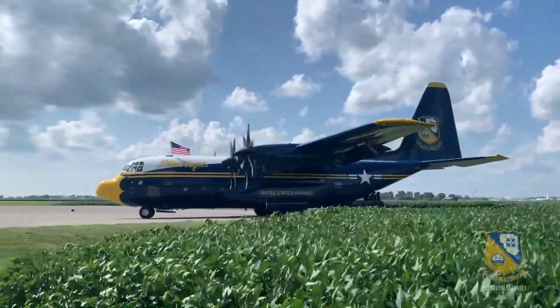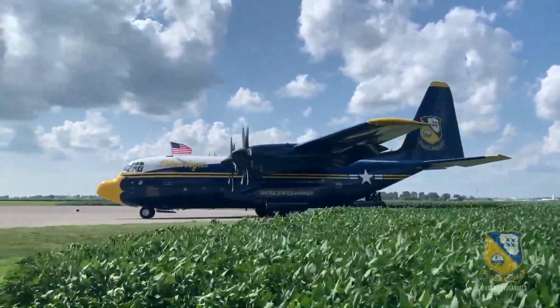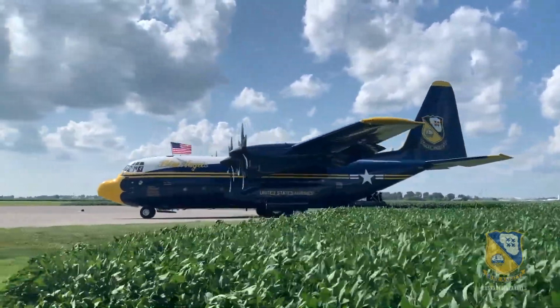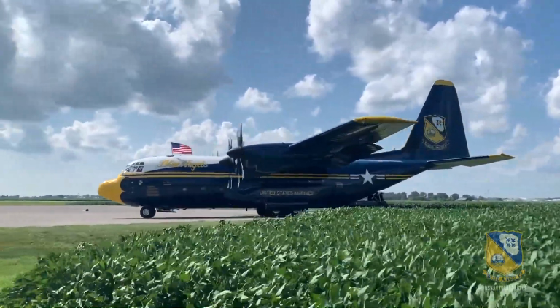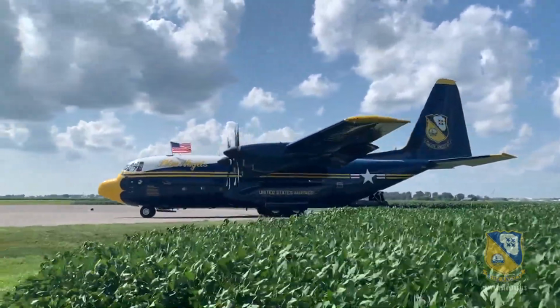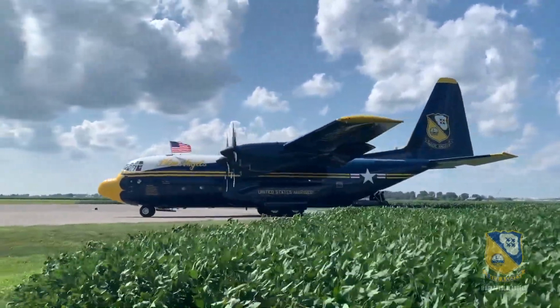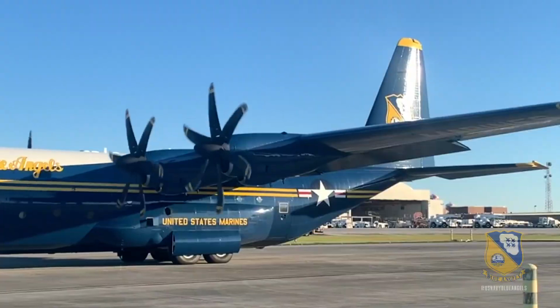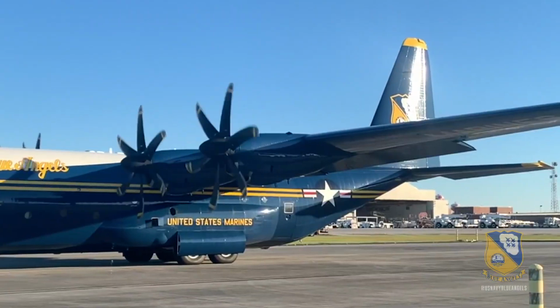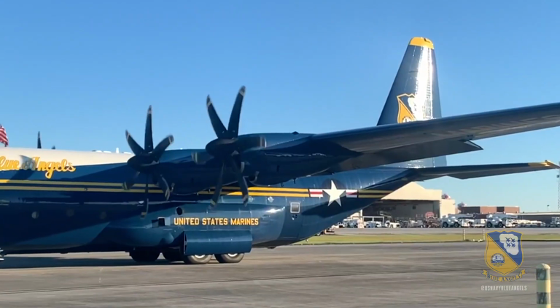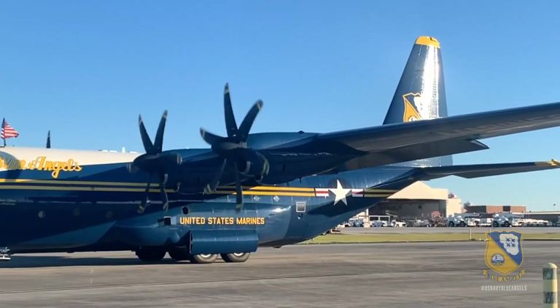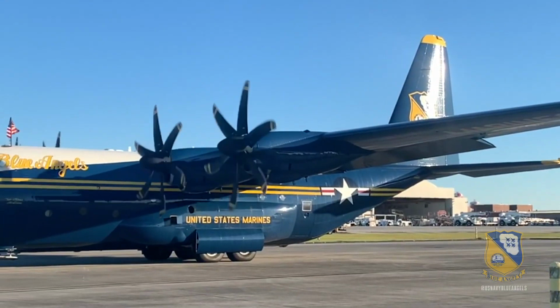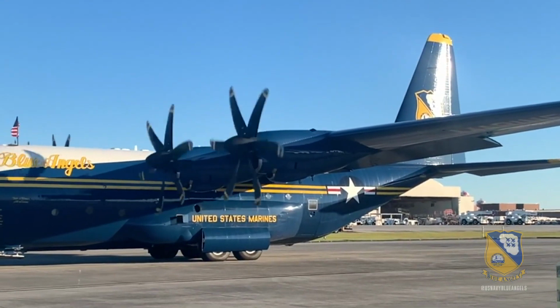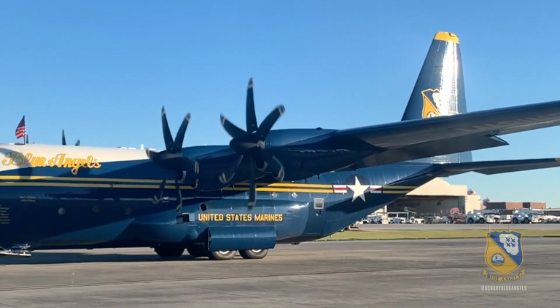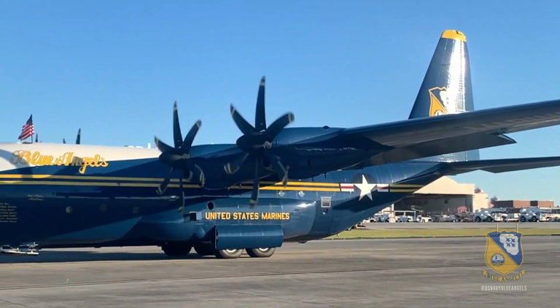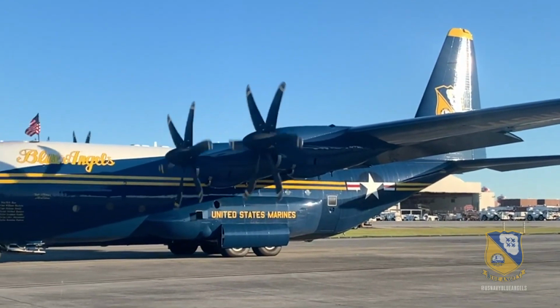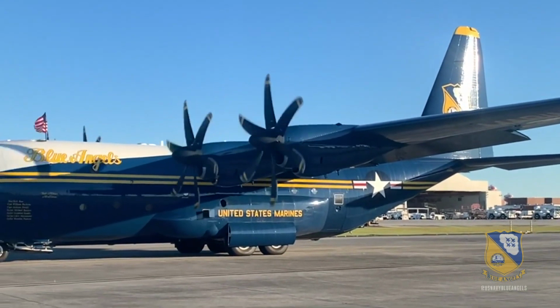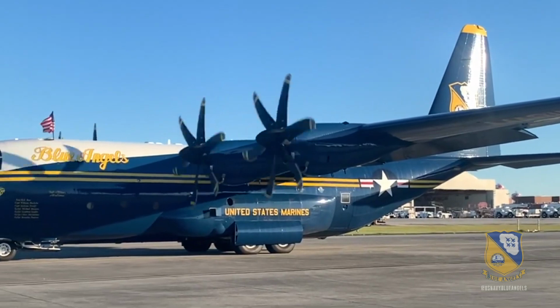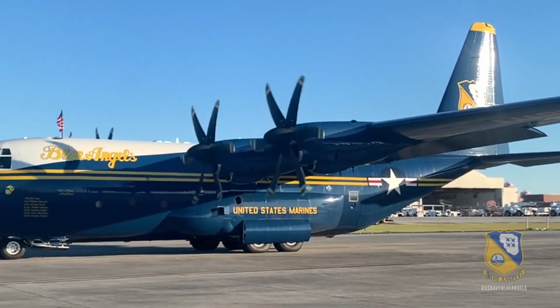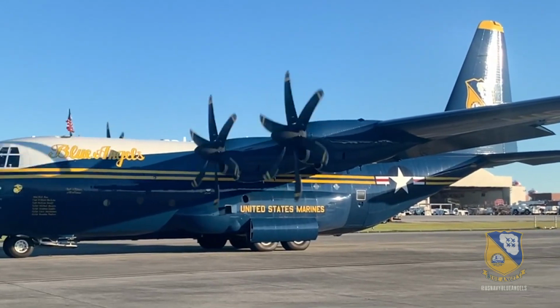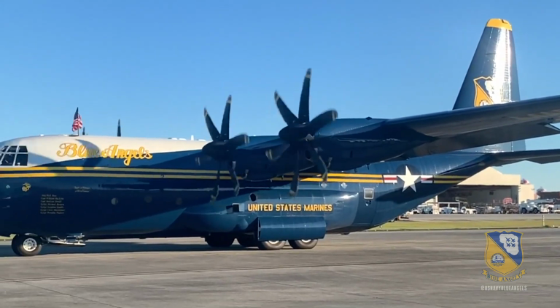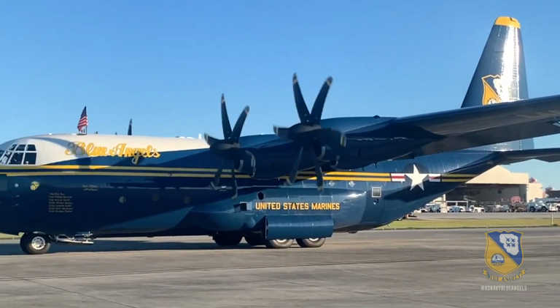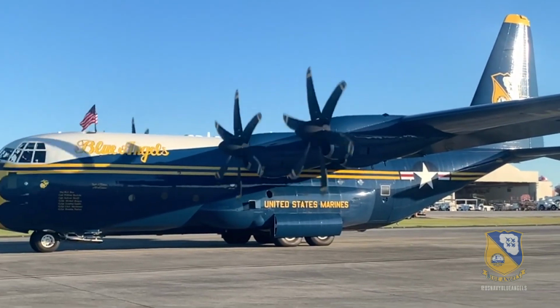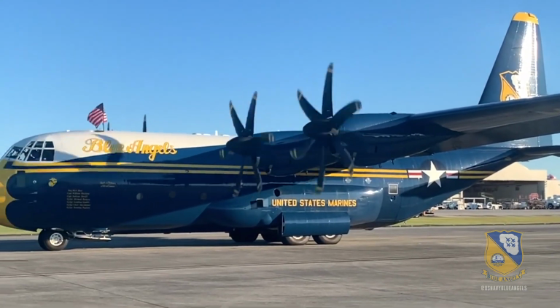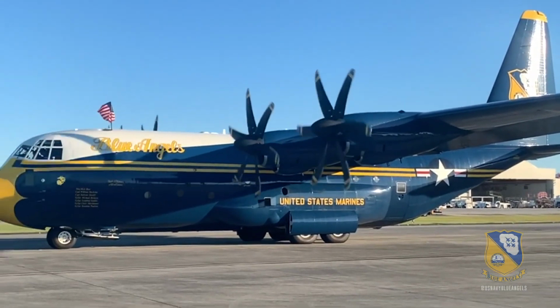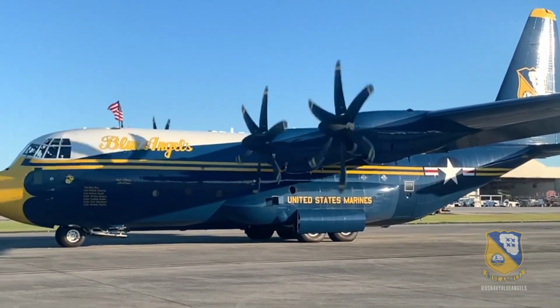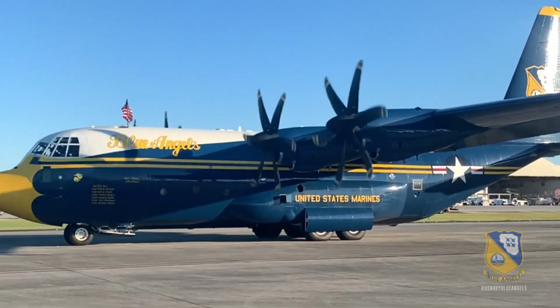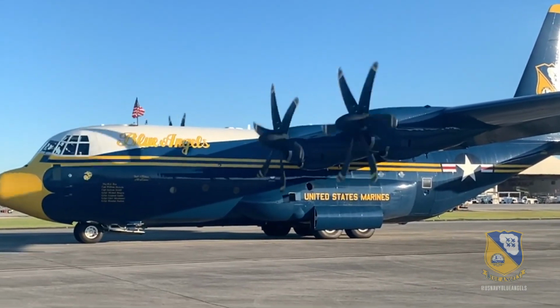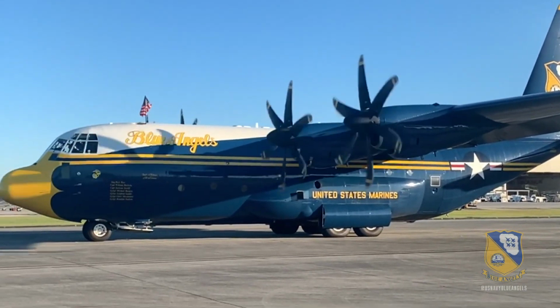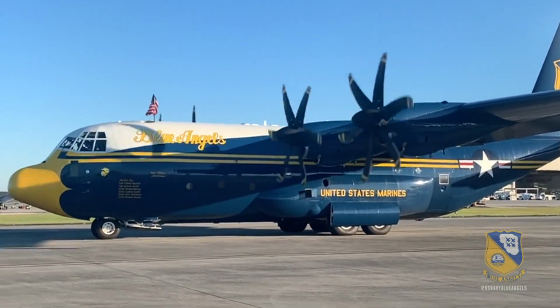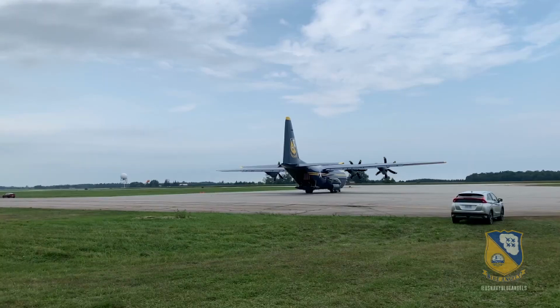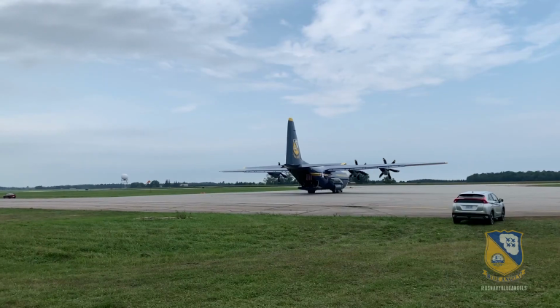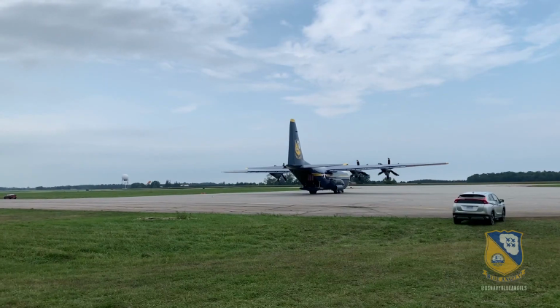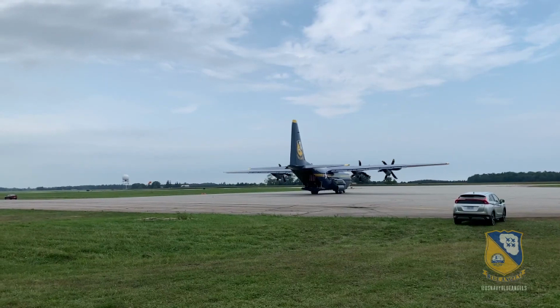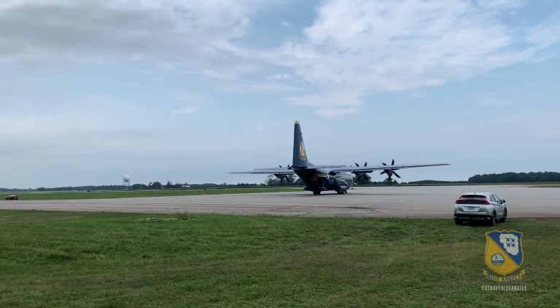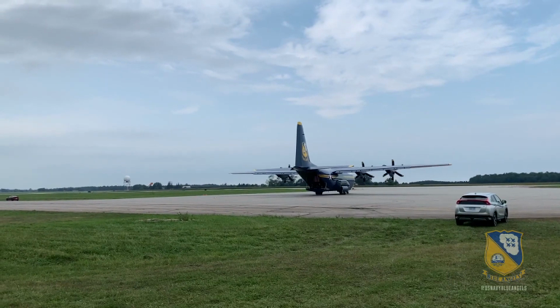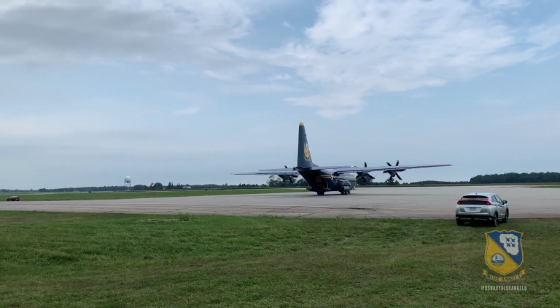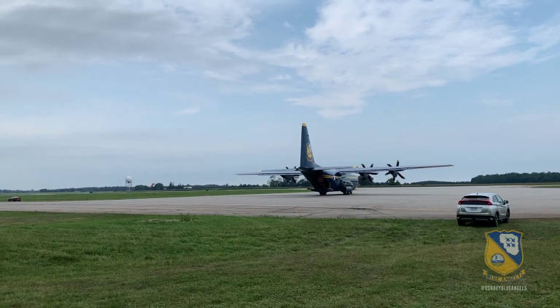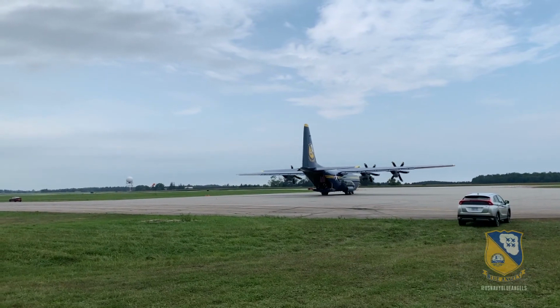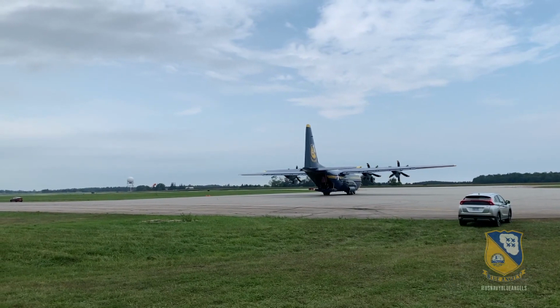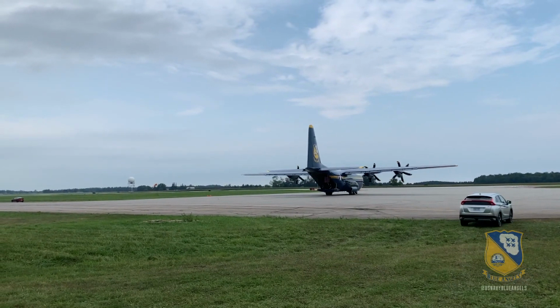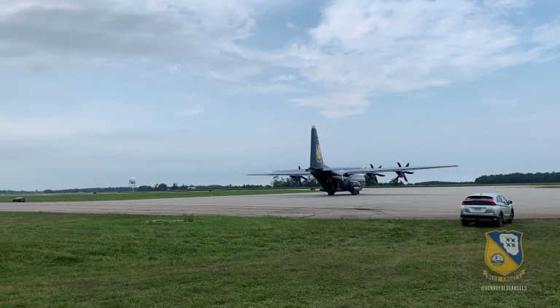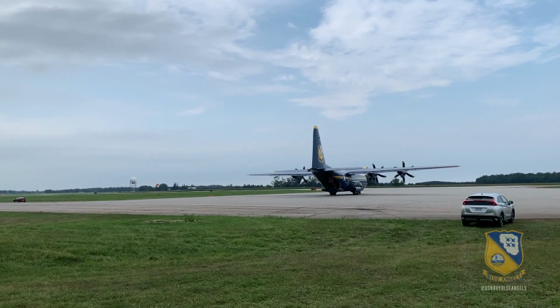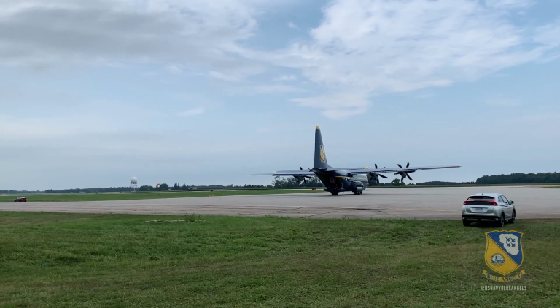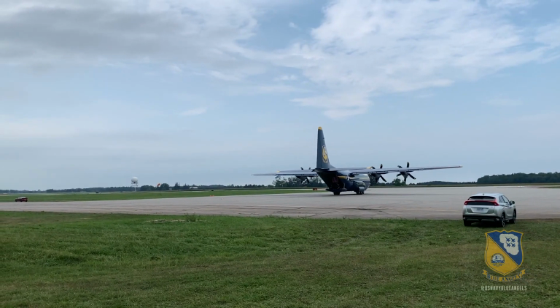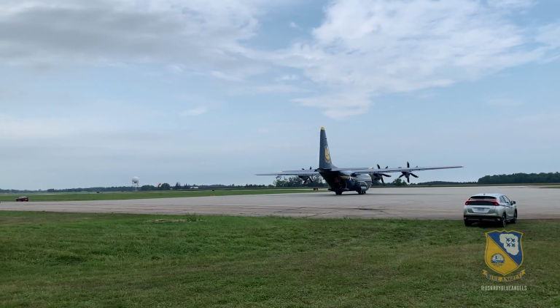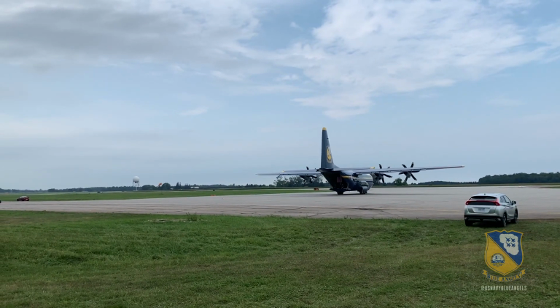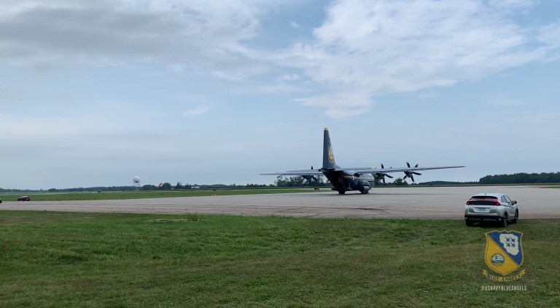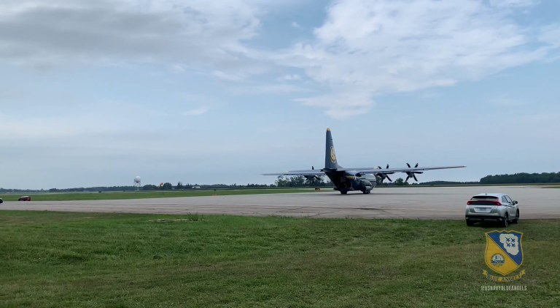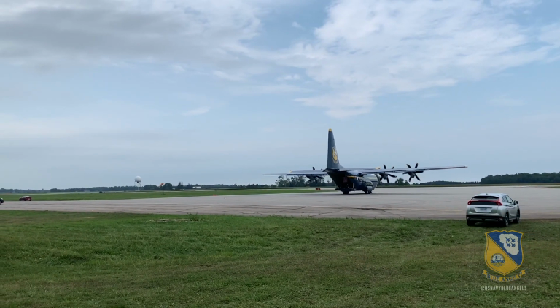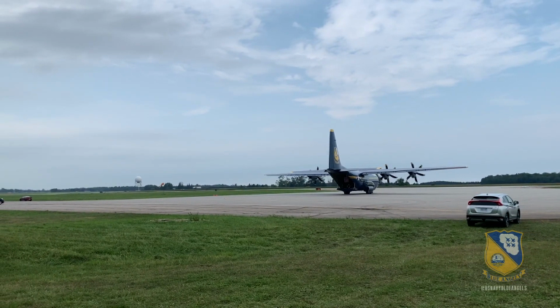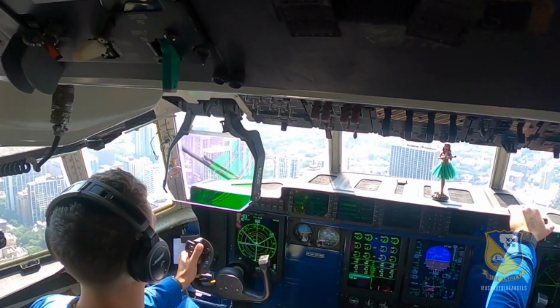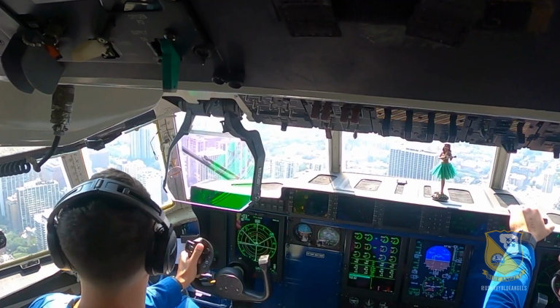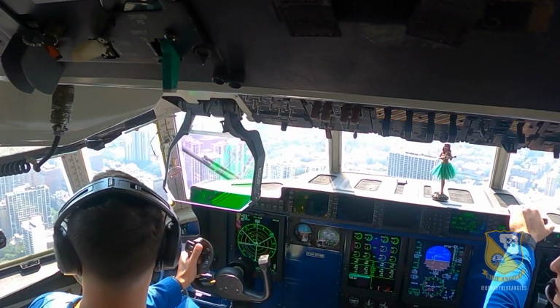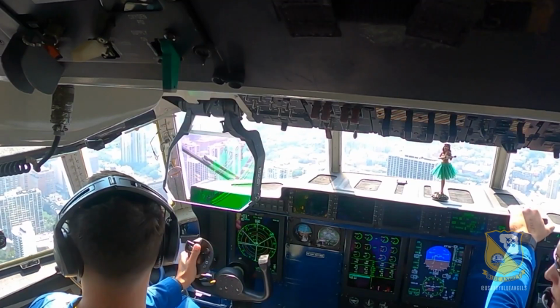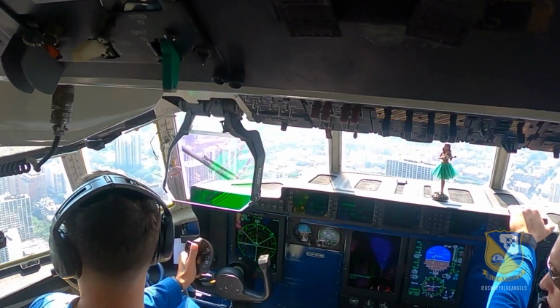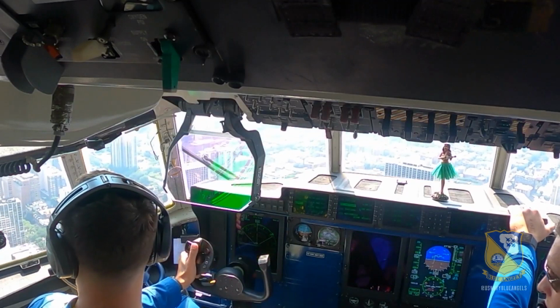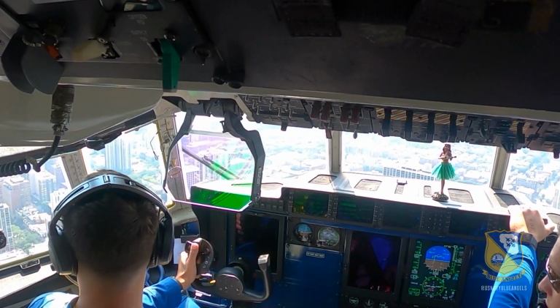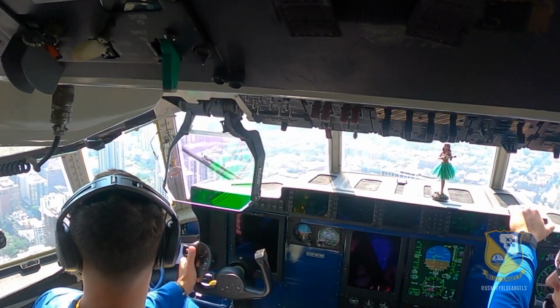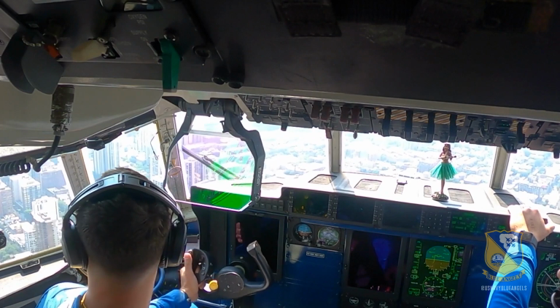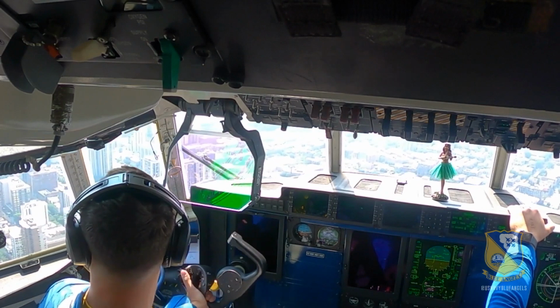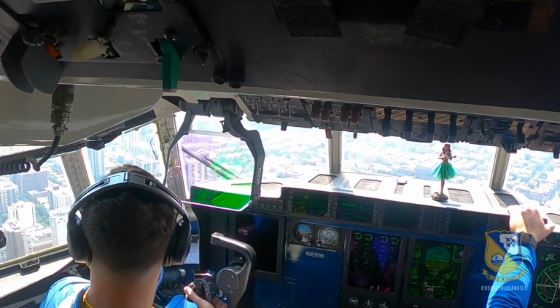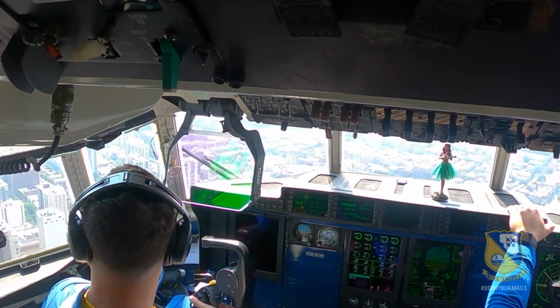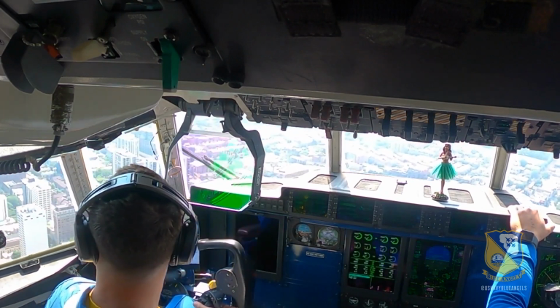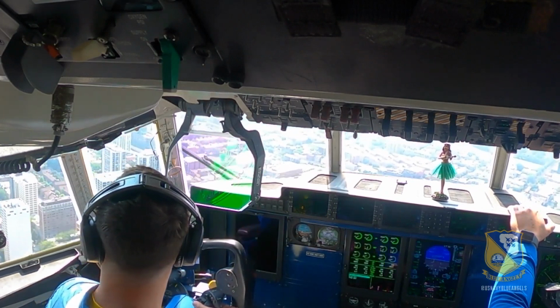Afterwards, we usually get ready for our circles and arrivals, where we get to see all the show site specifics that we're going to be flying for that weekend.